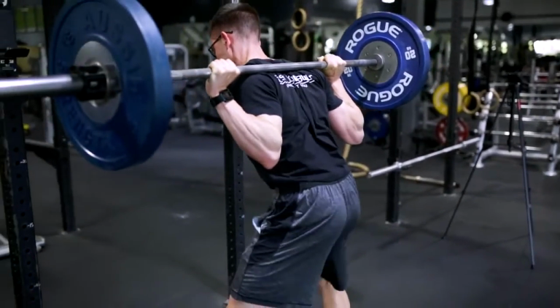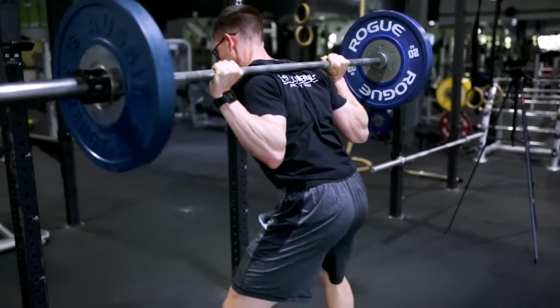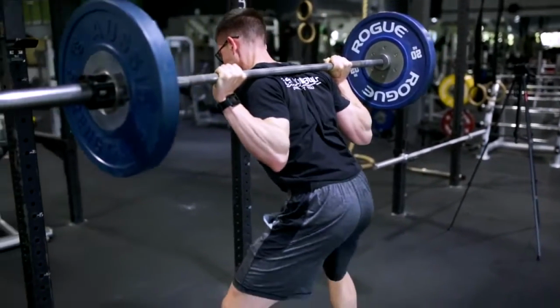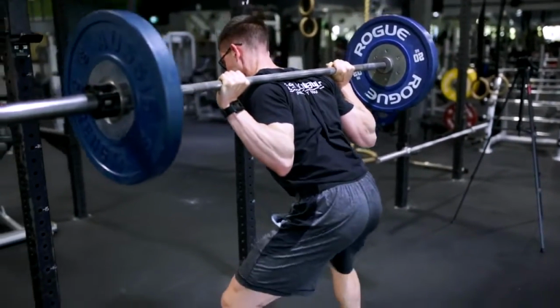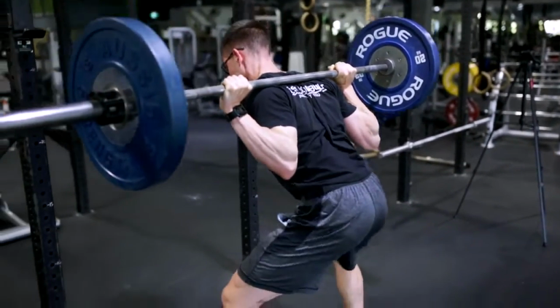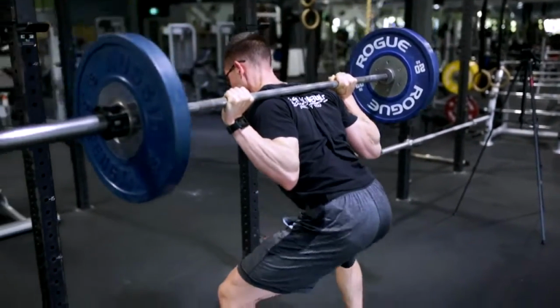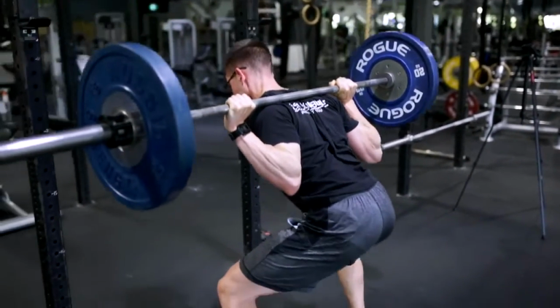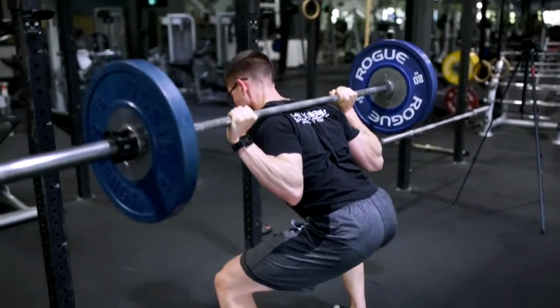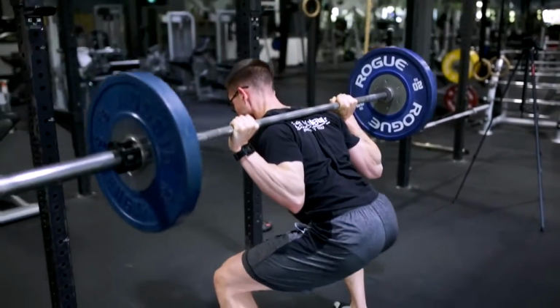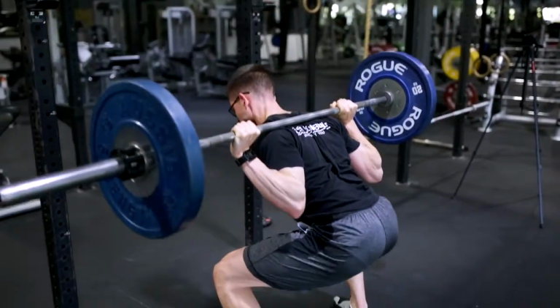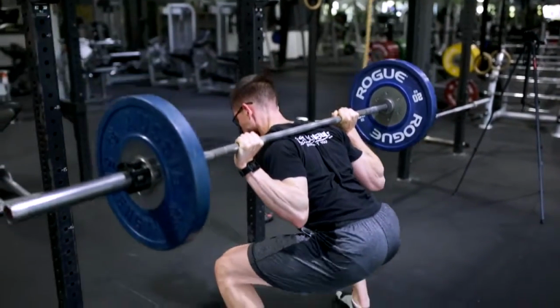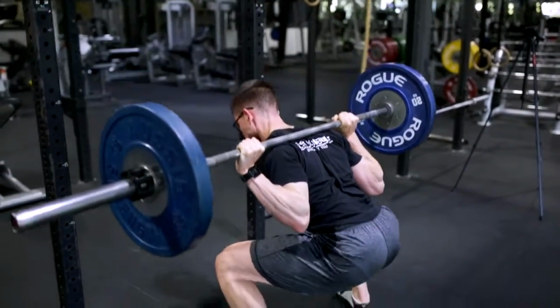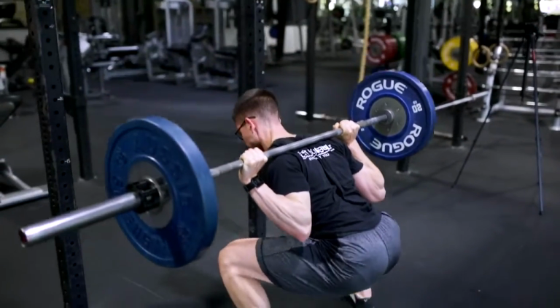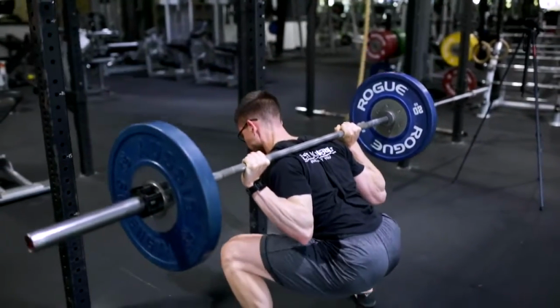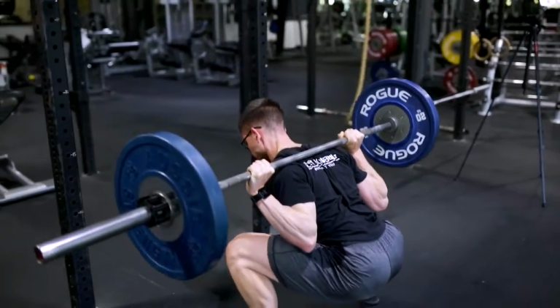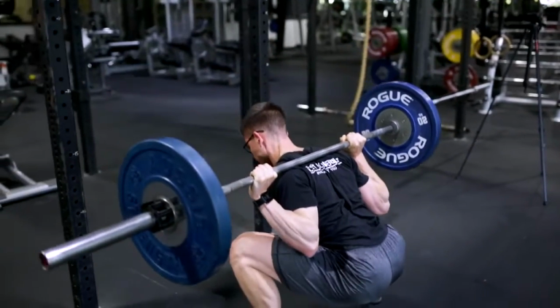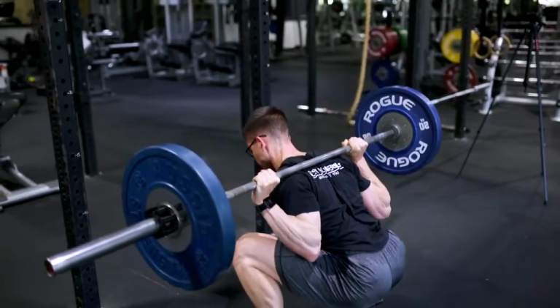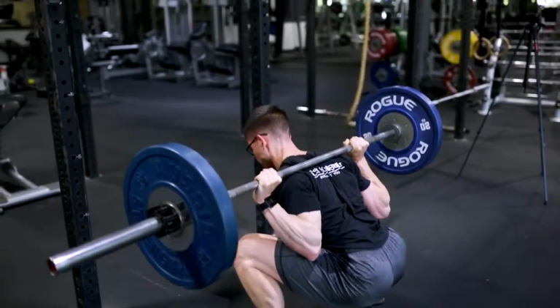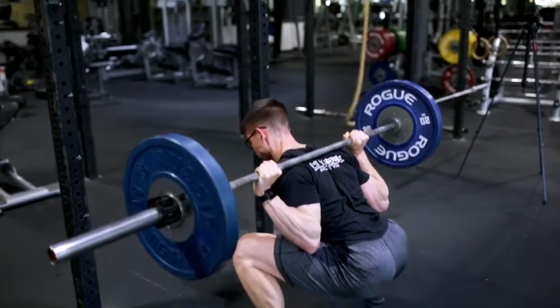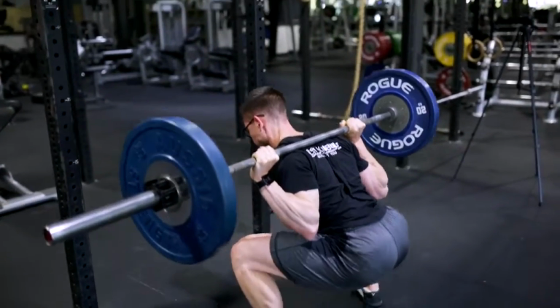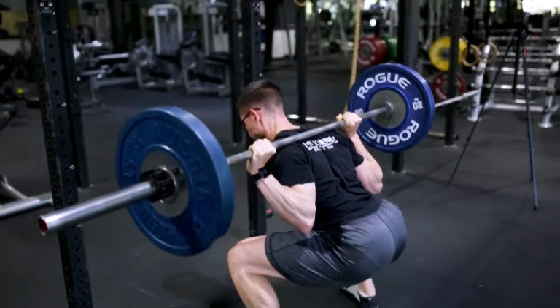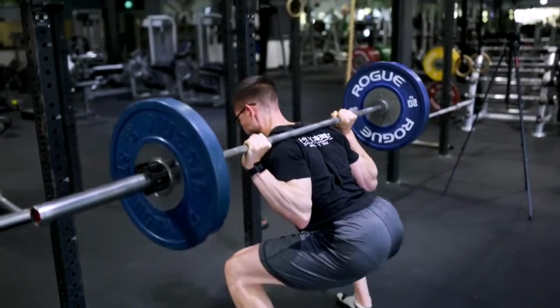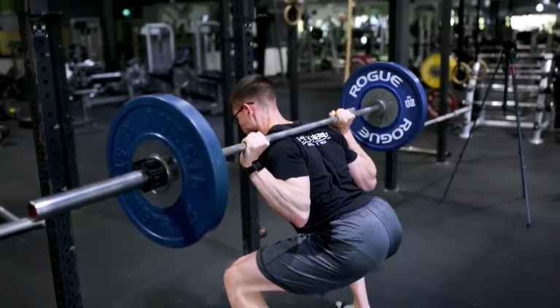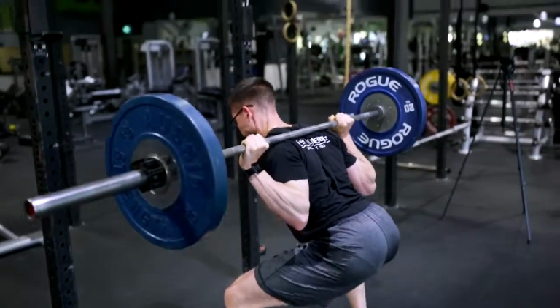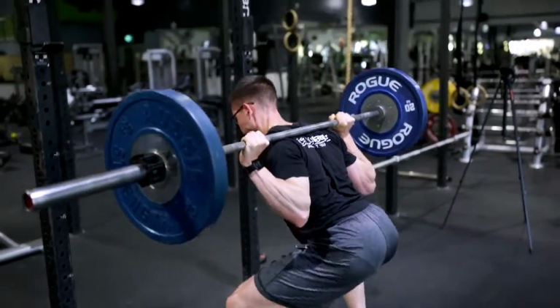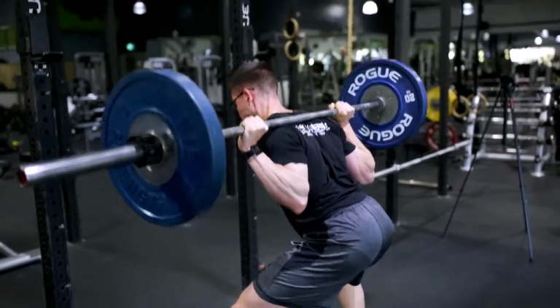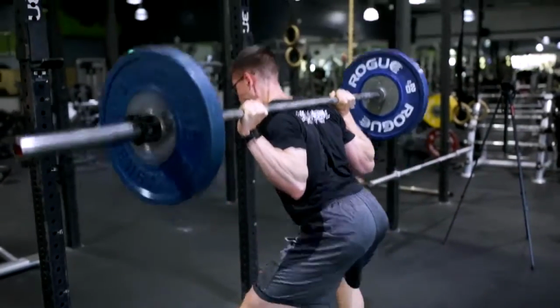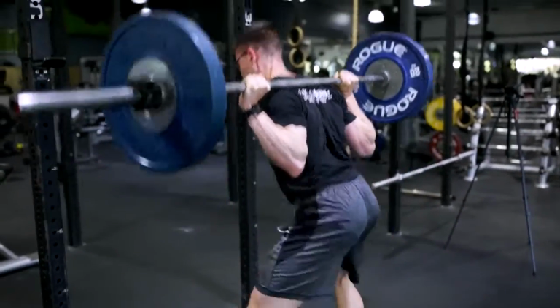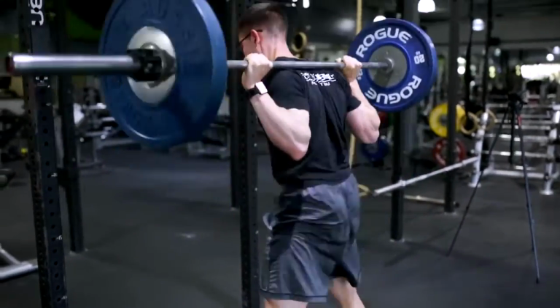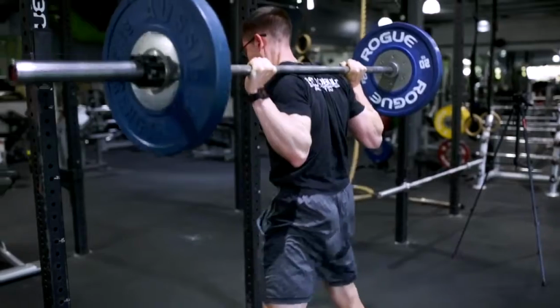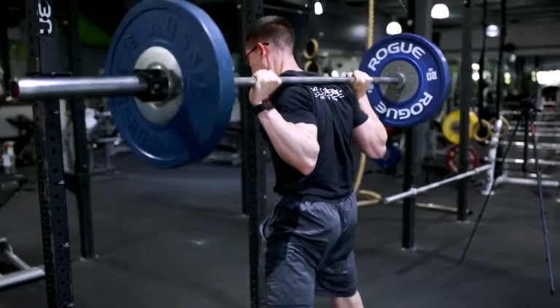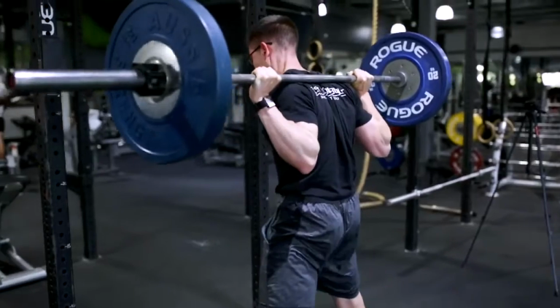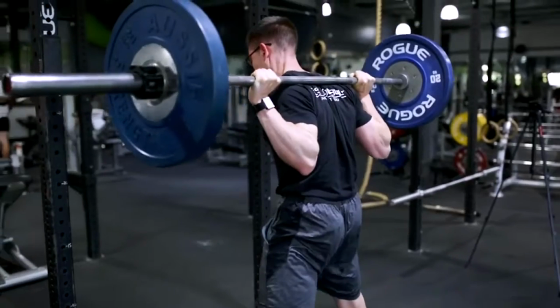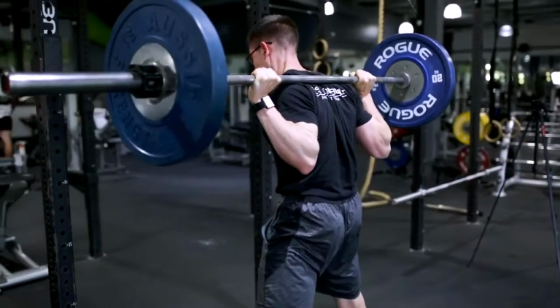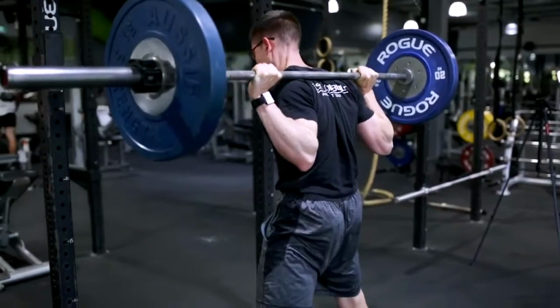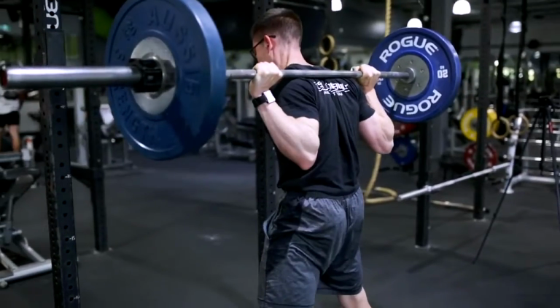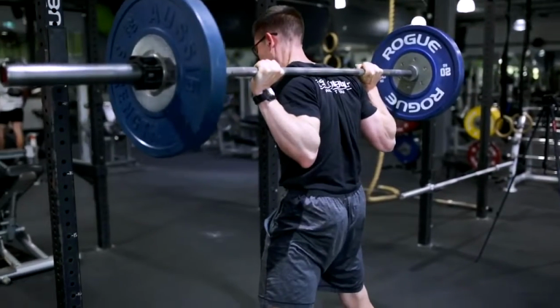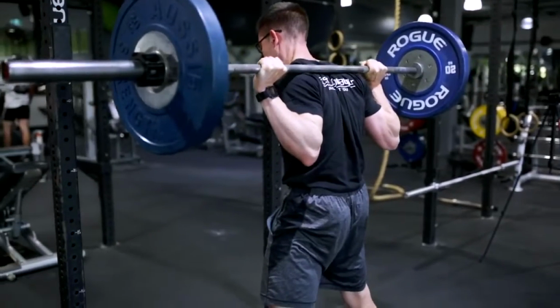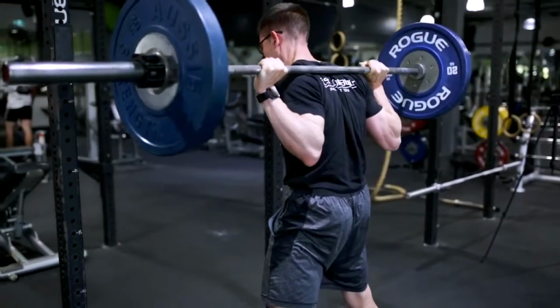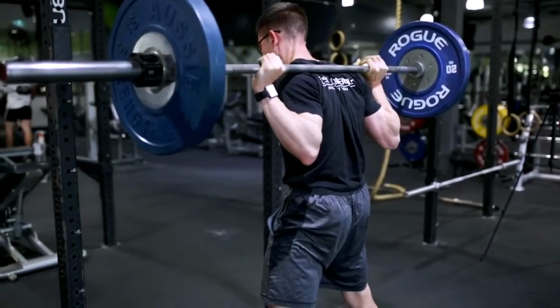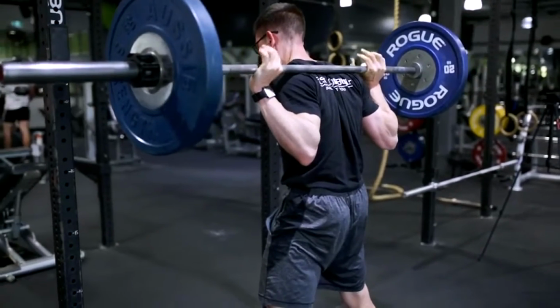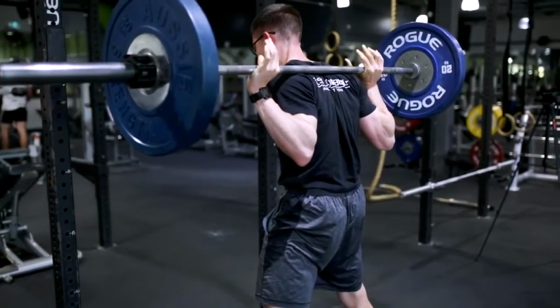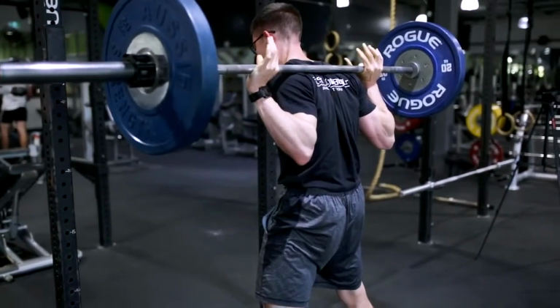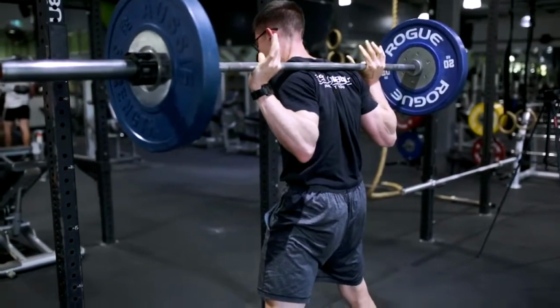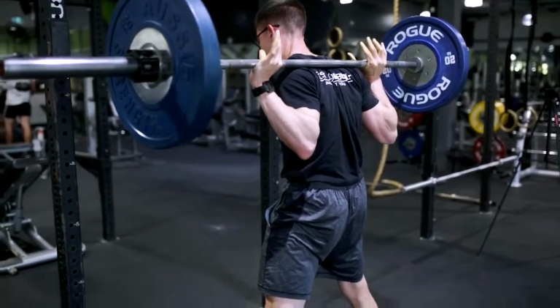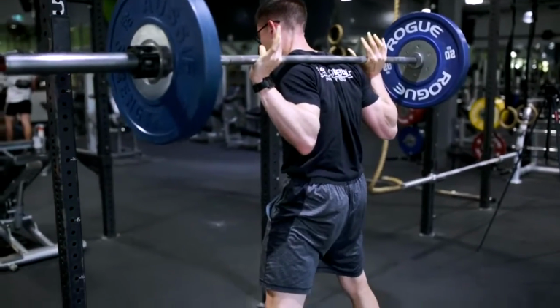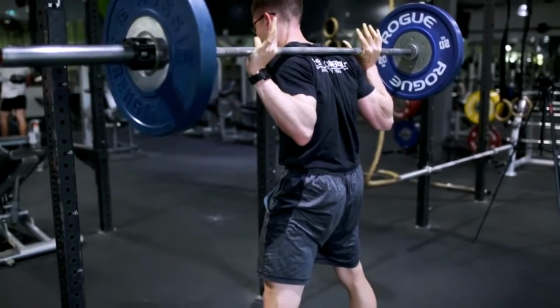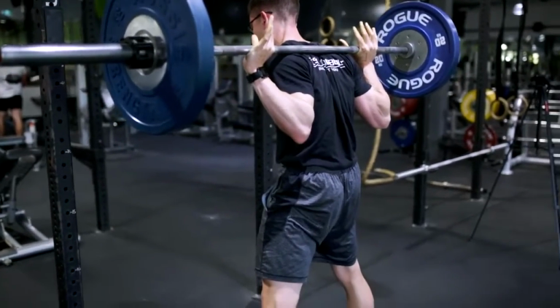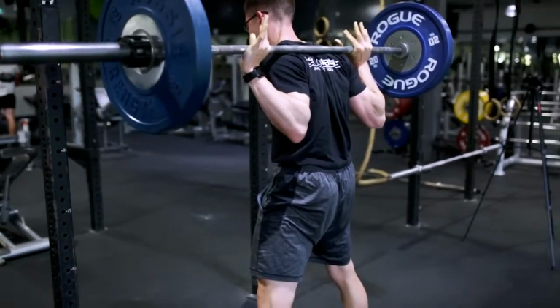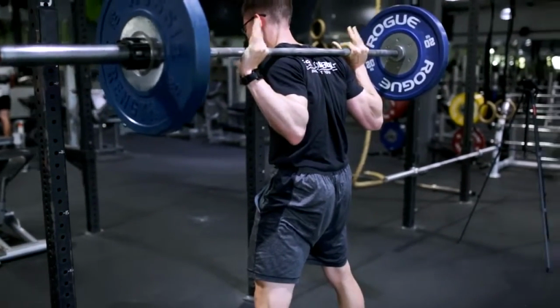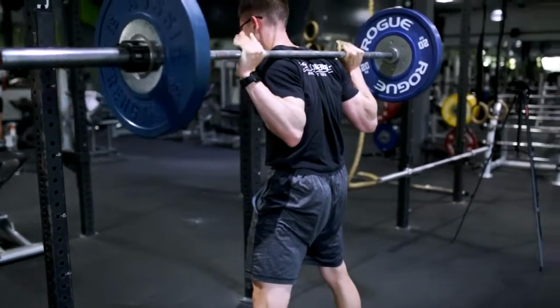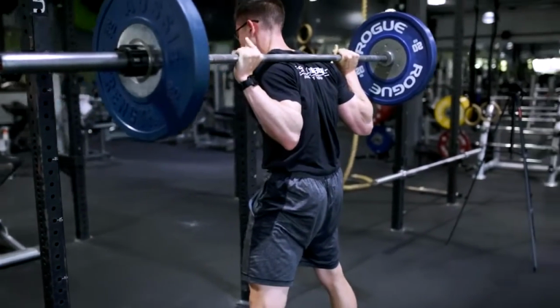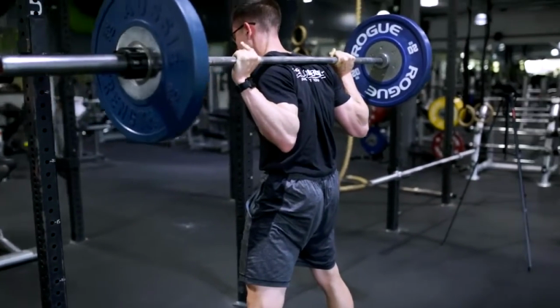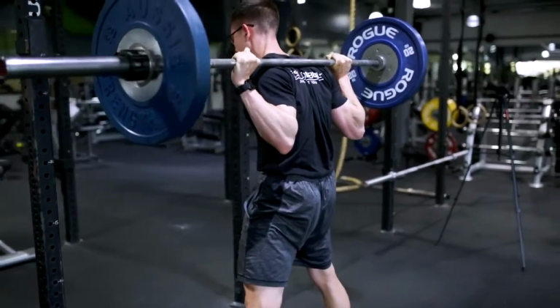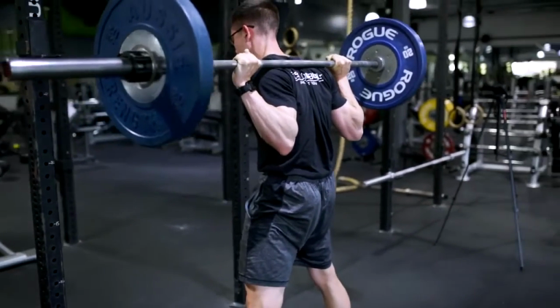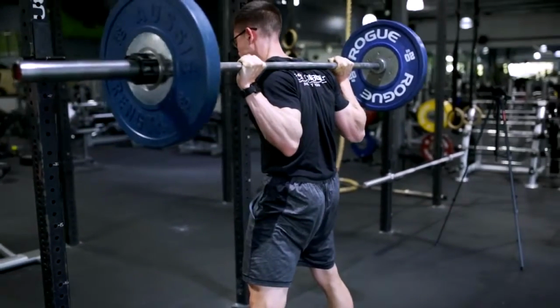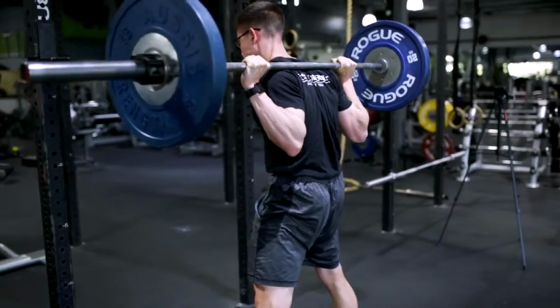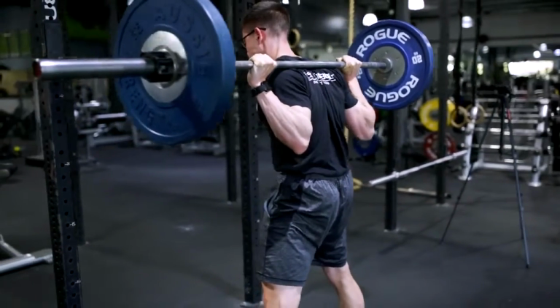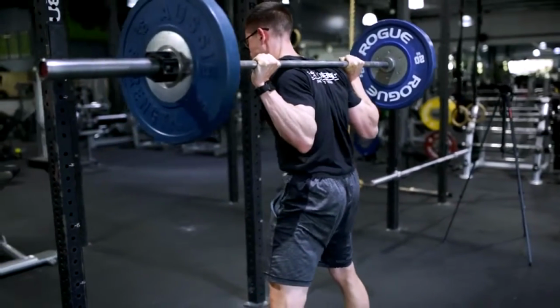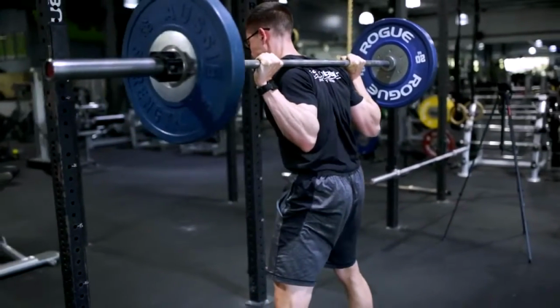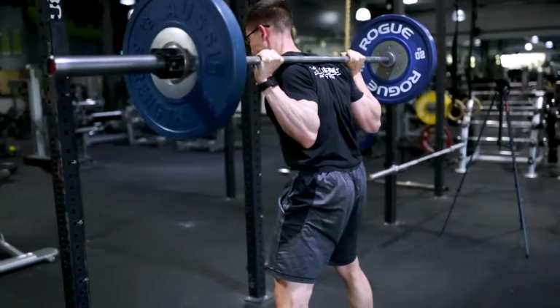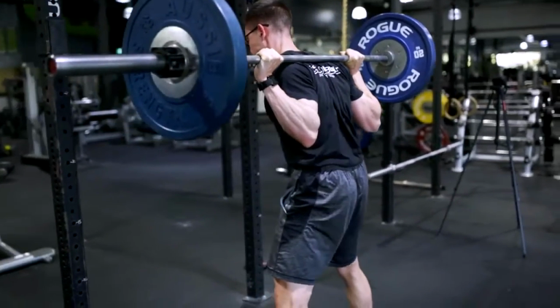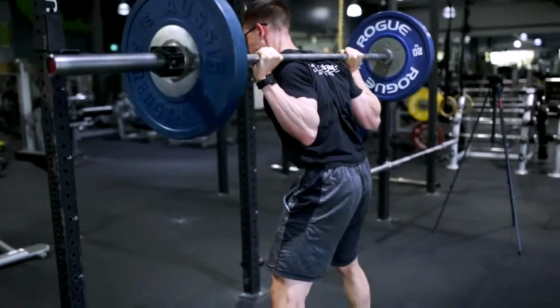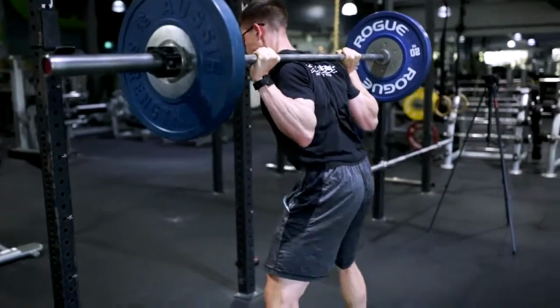Depending on your goals and biomechanics, the bar position will vary depending on the individual.